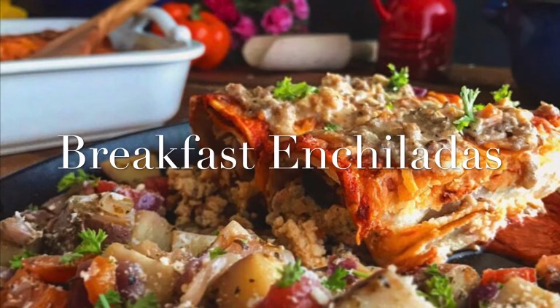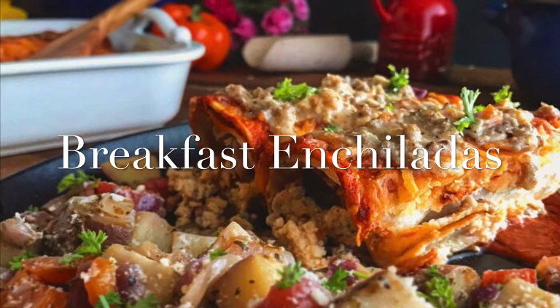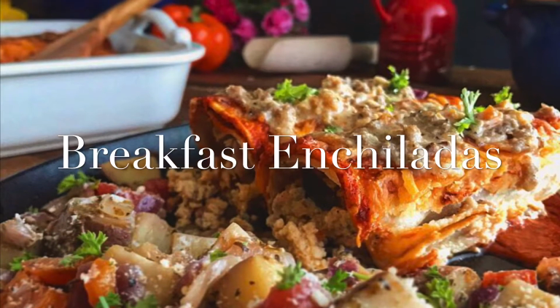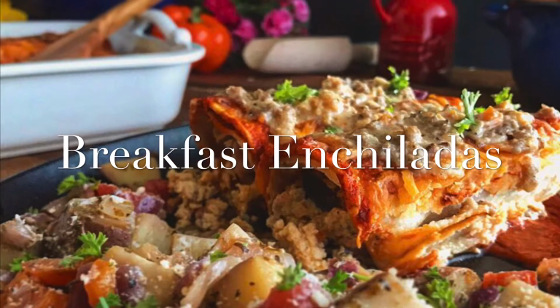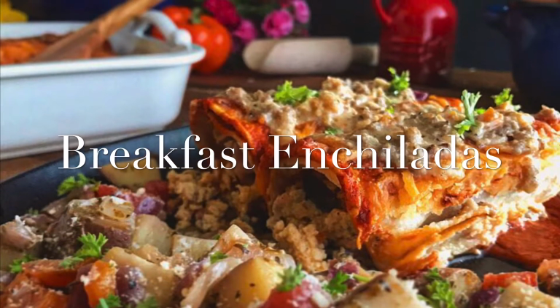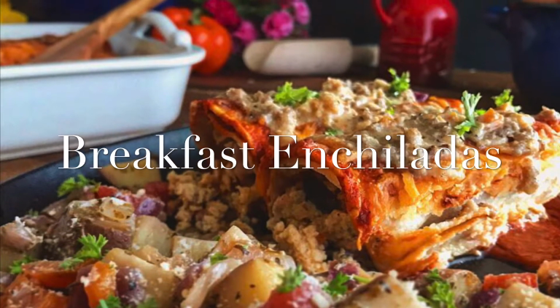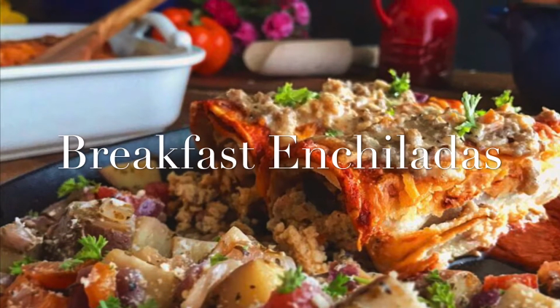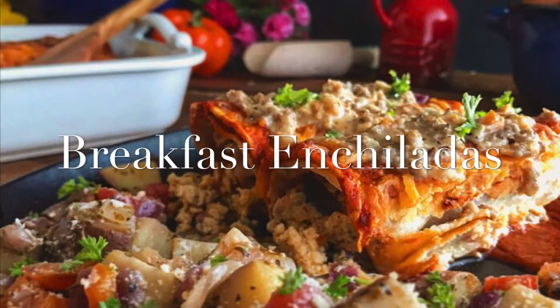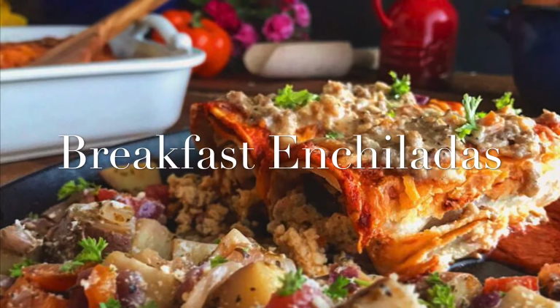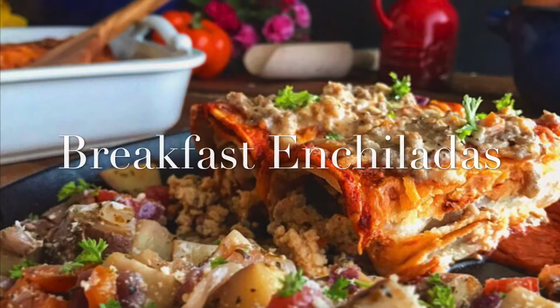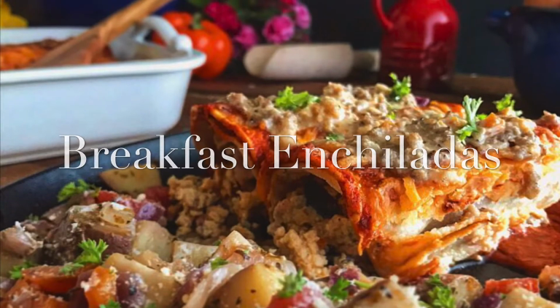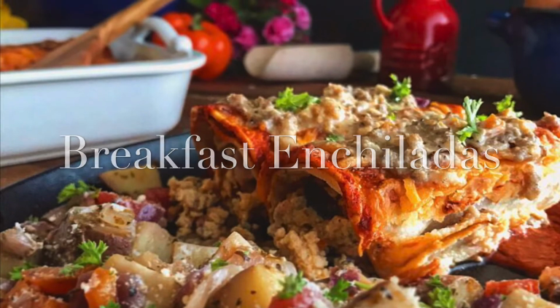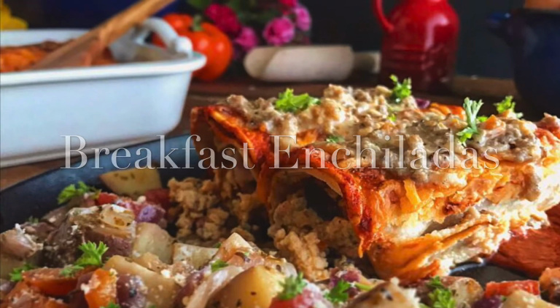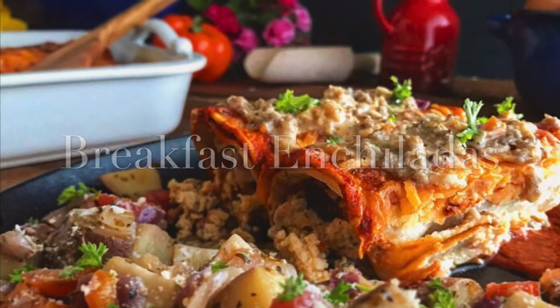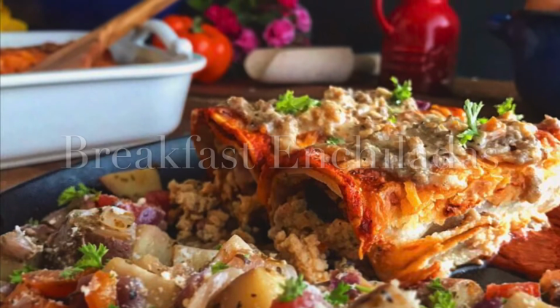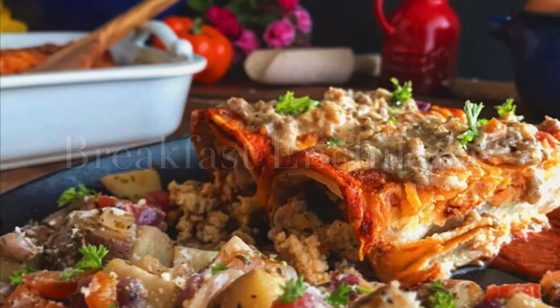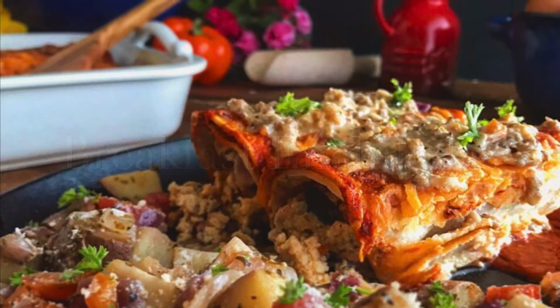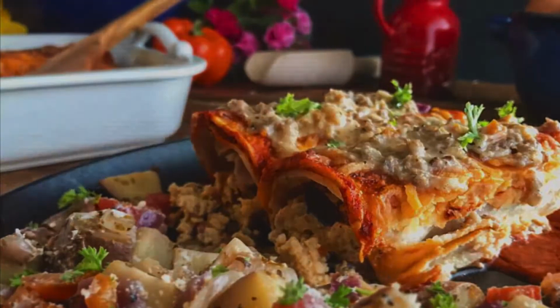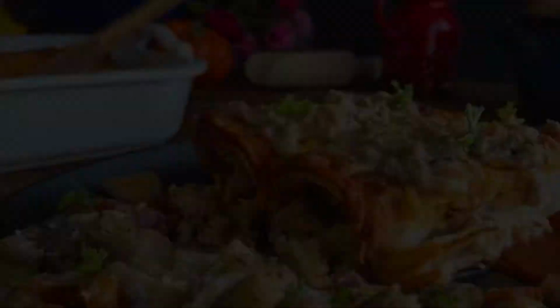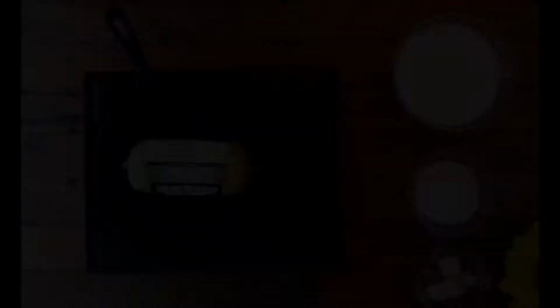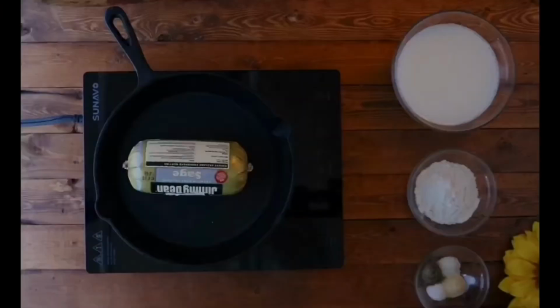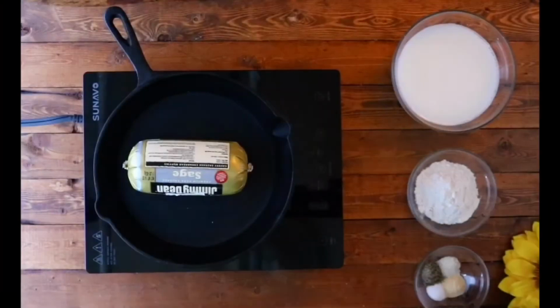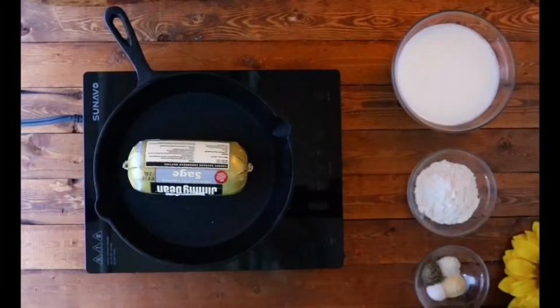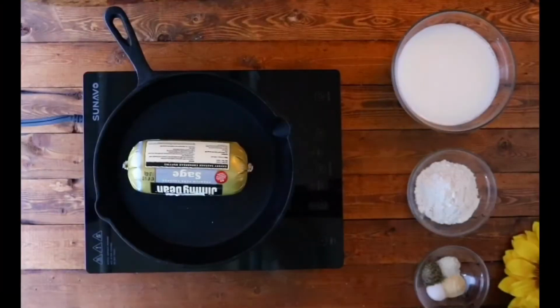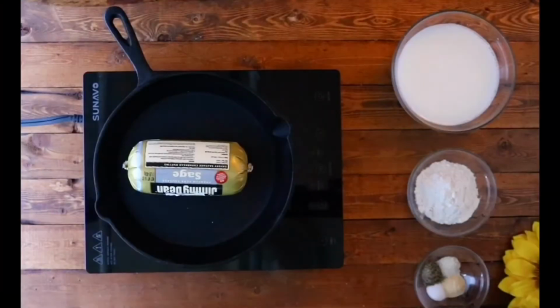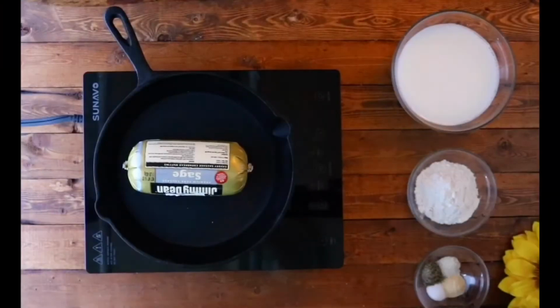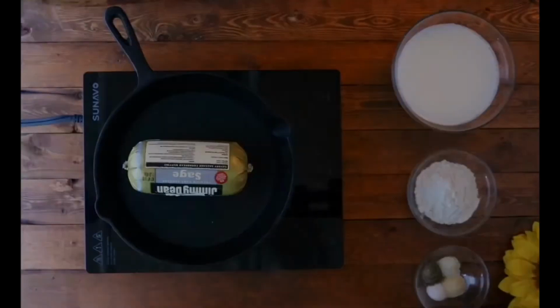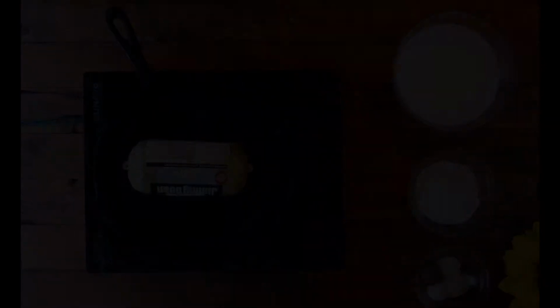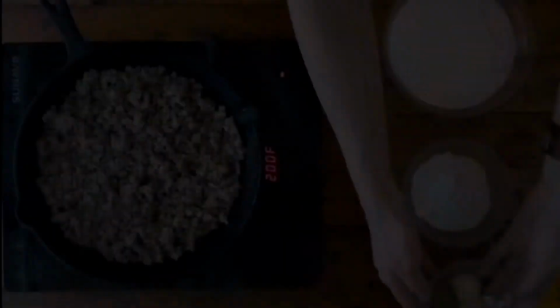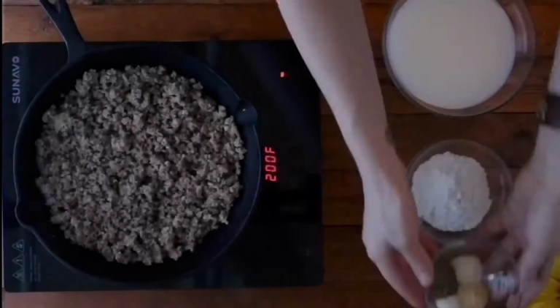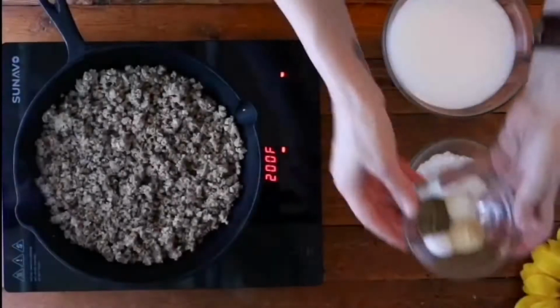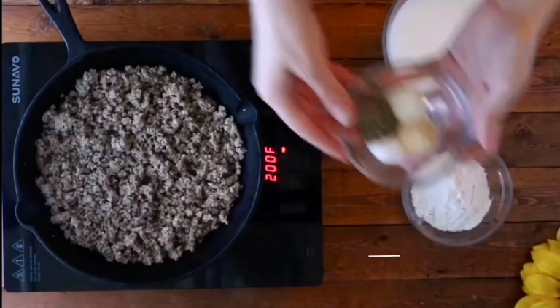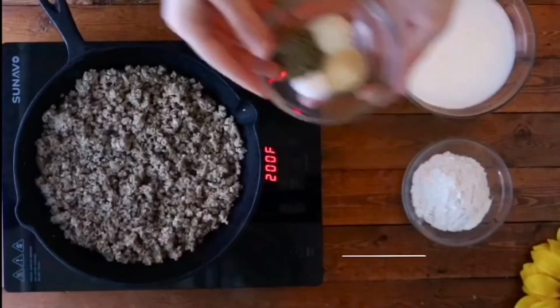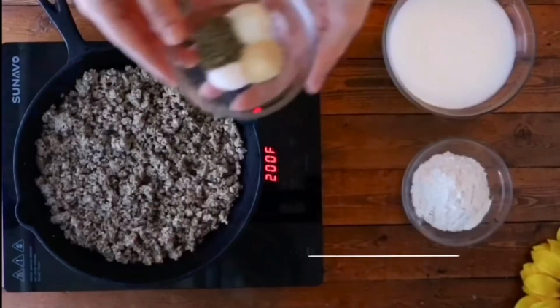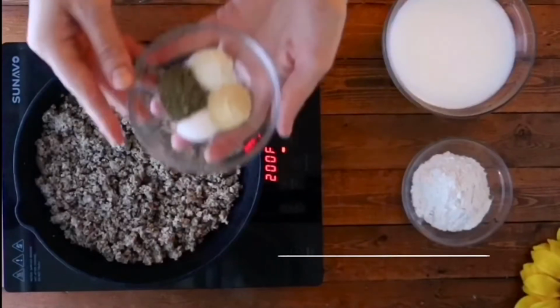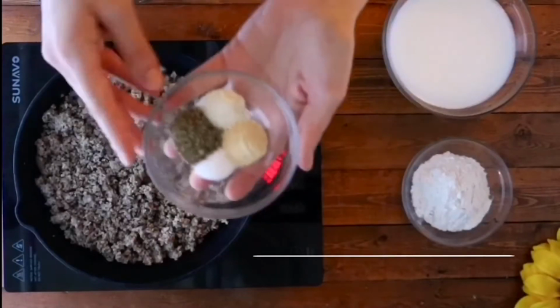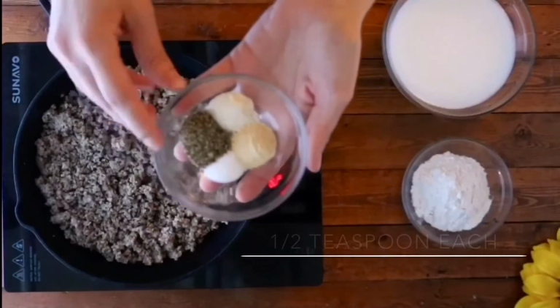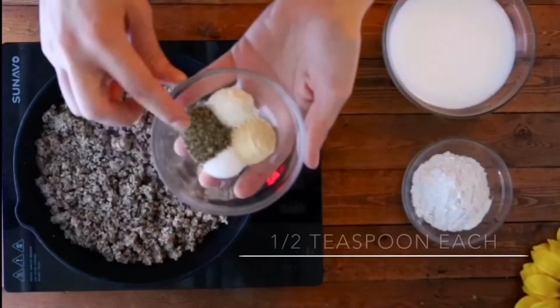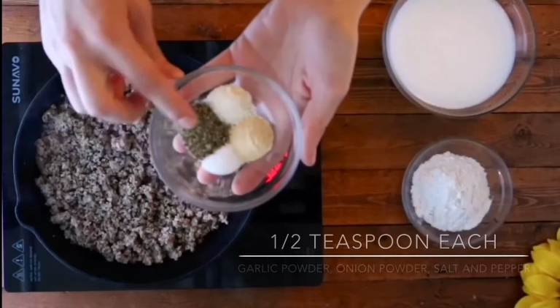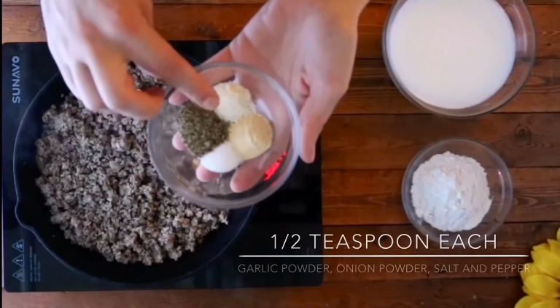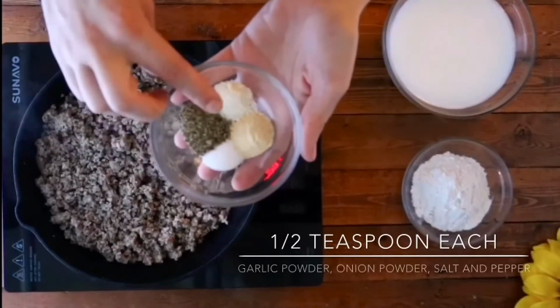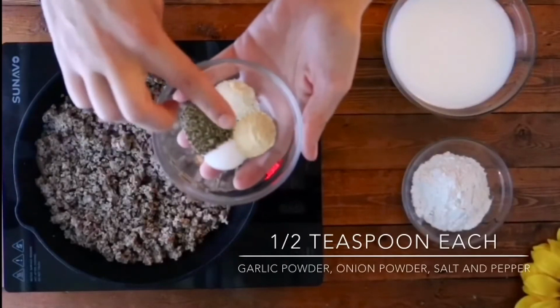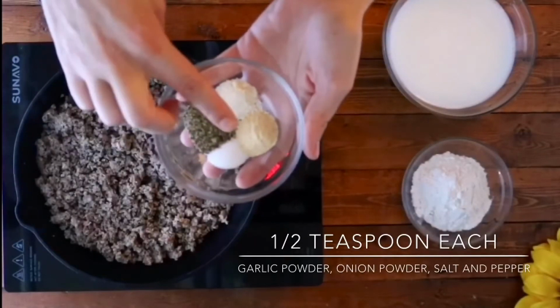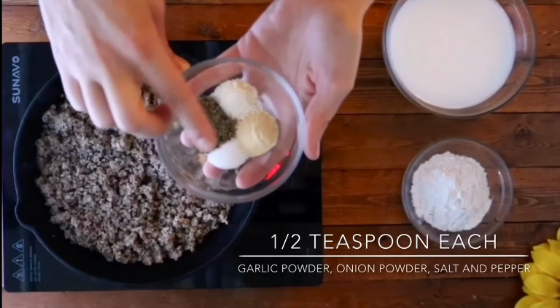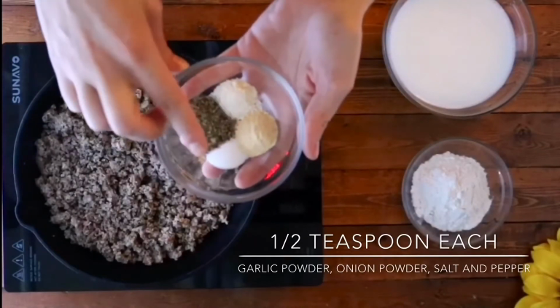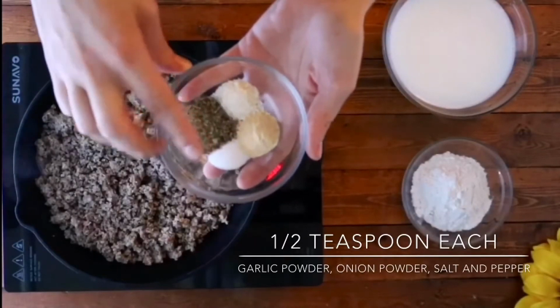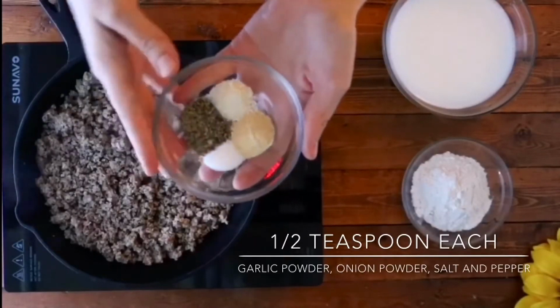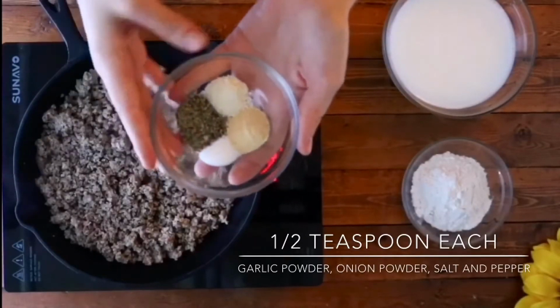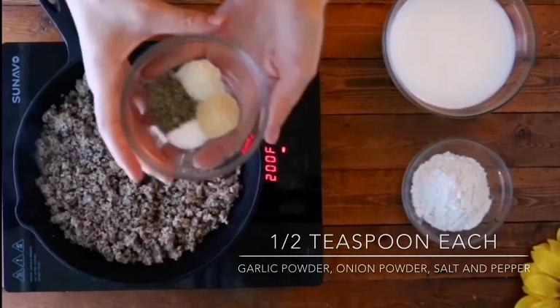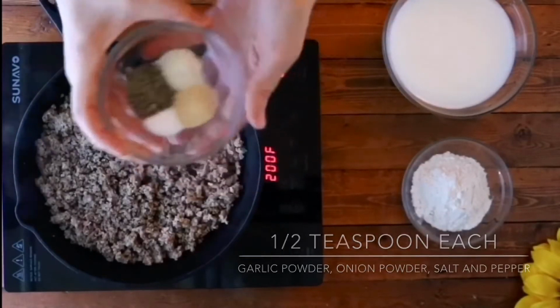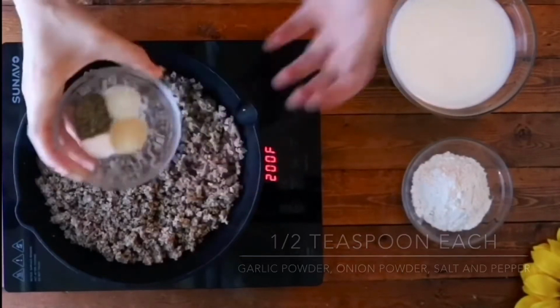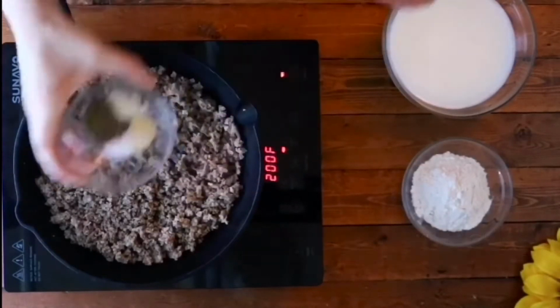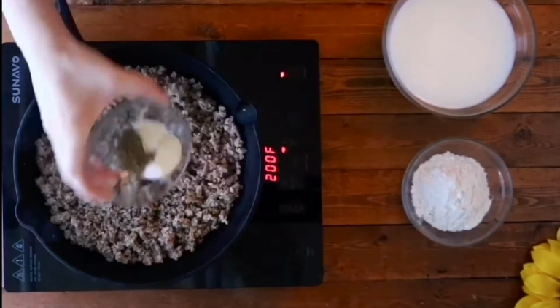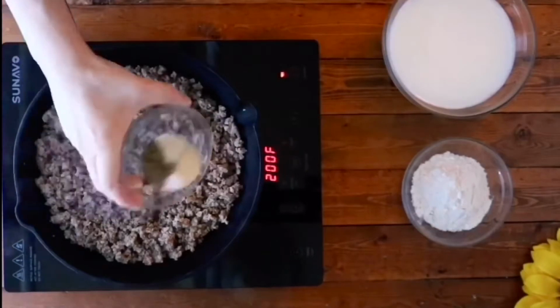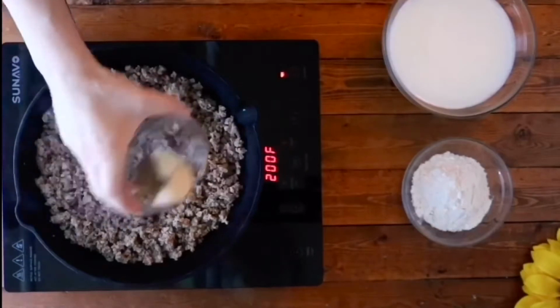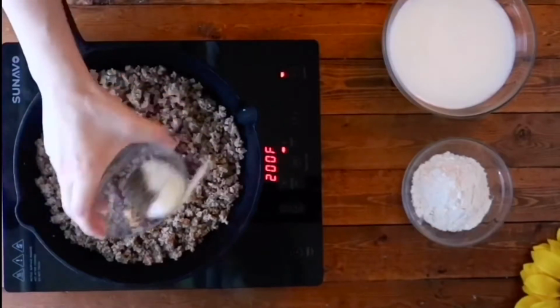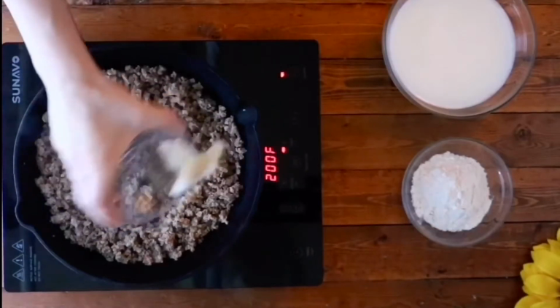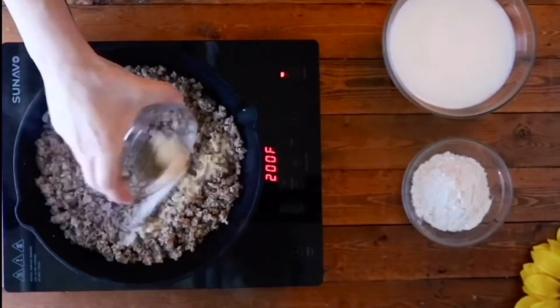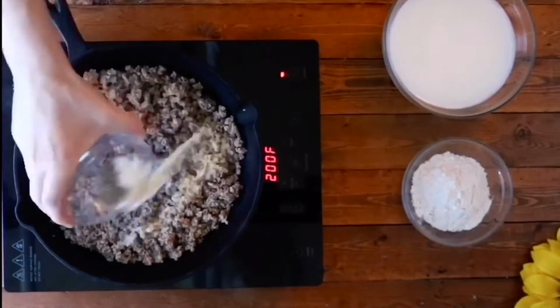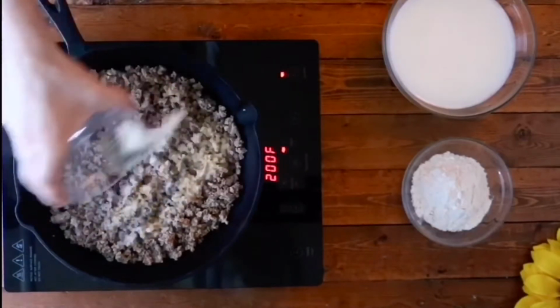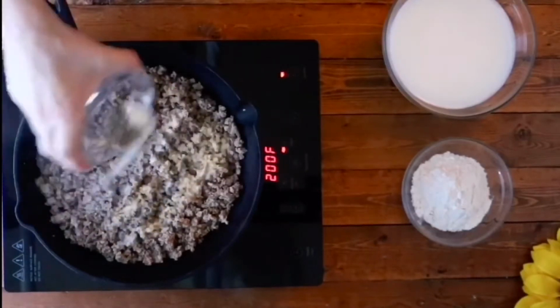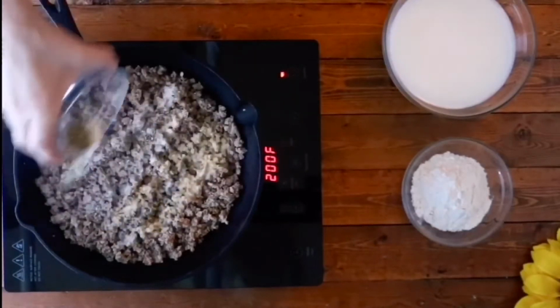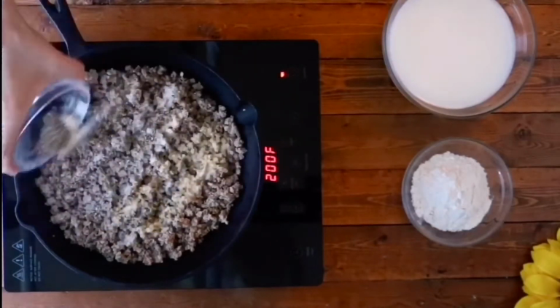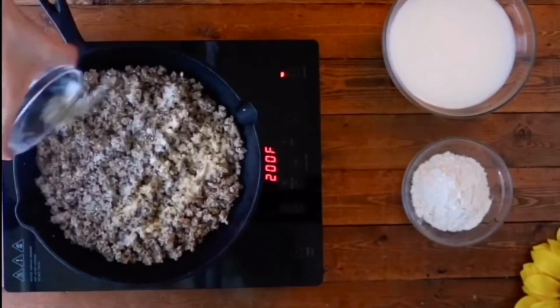You're gonna want to start out with one pound of breakfast sausage, and then about a half teaspoon of garlic powder, onion powder, salt, and pepper.